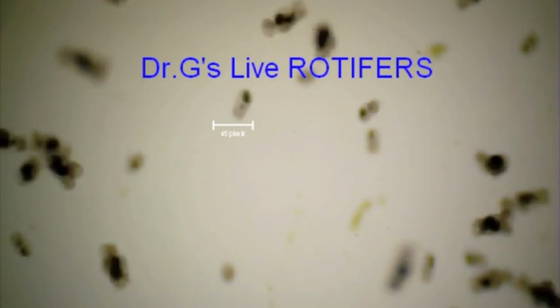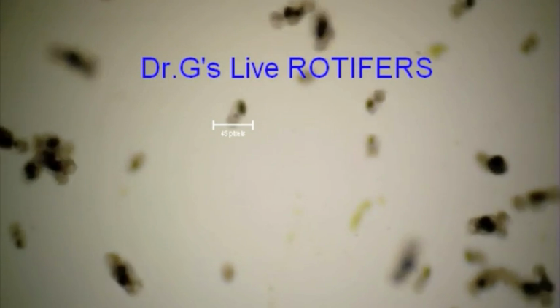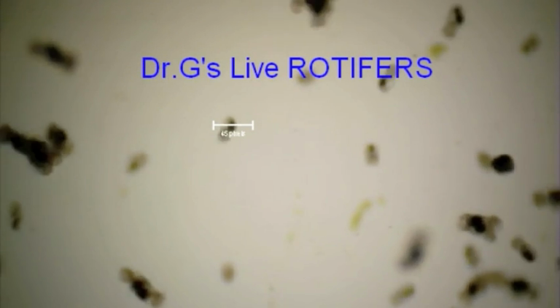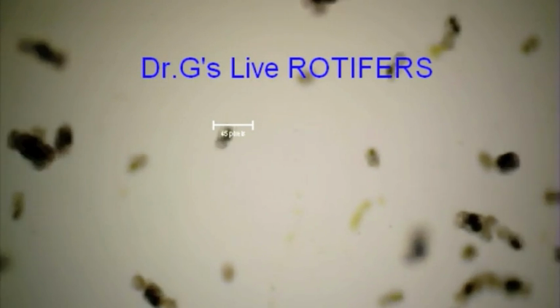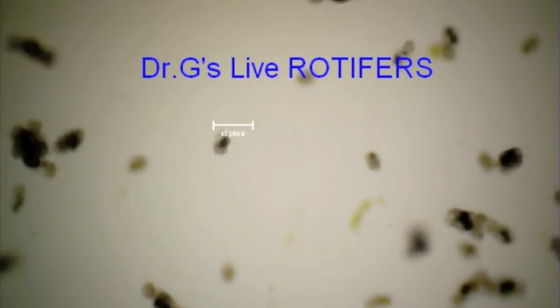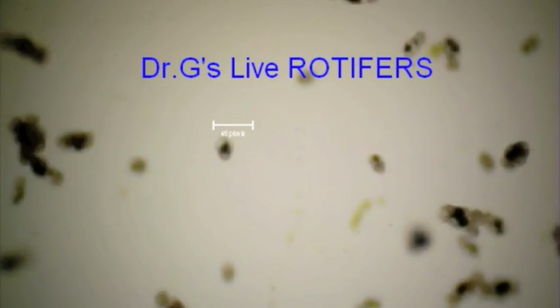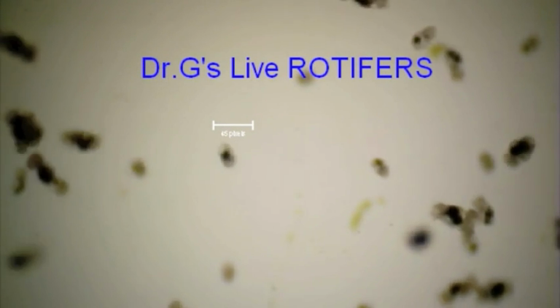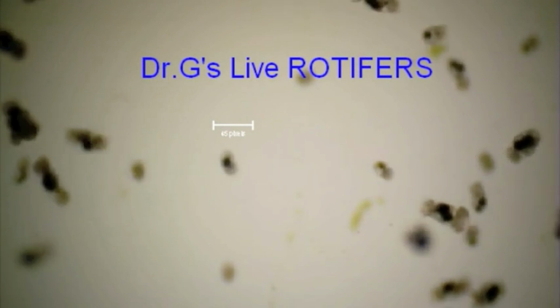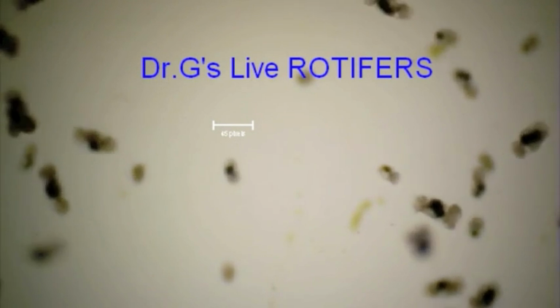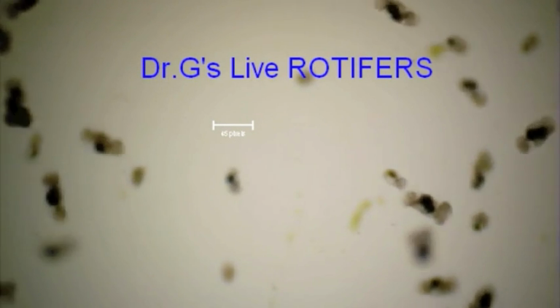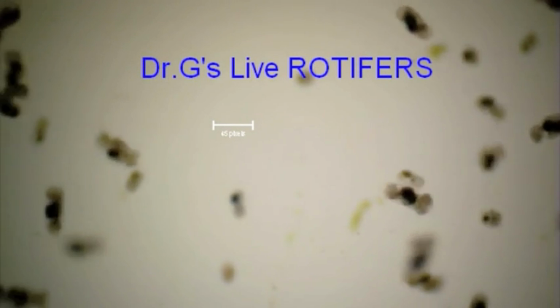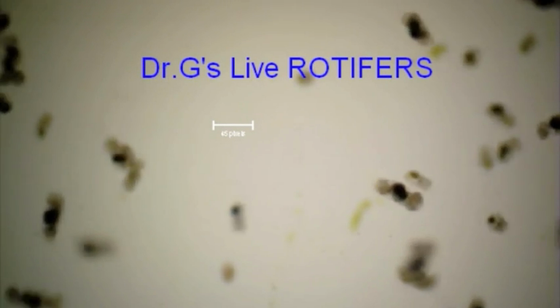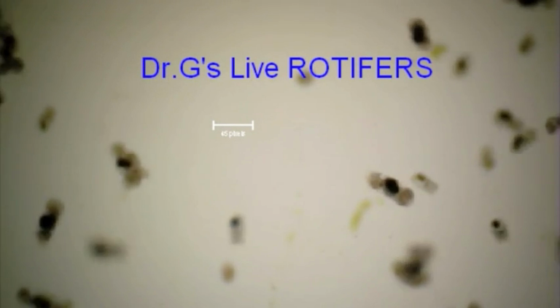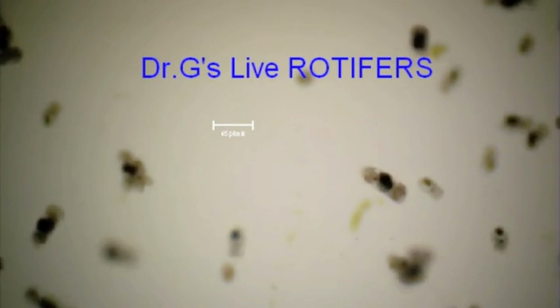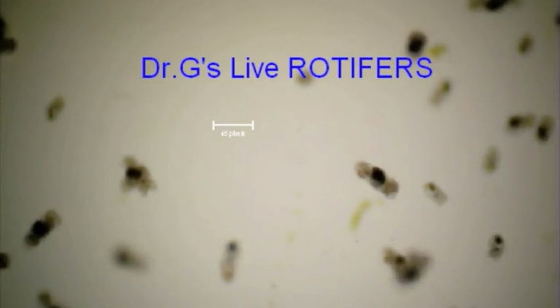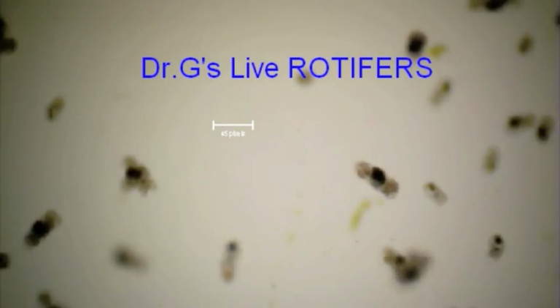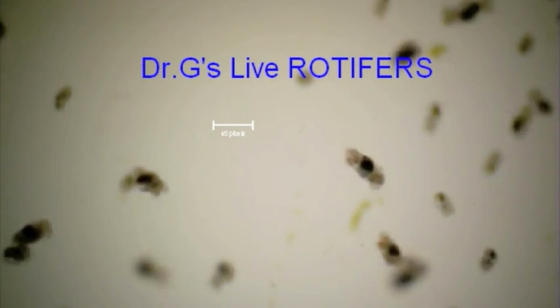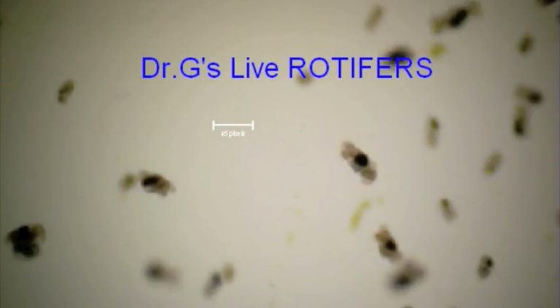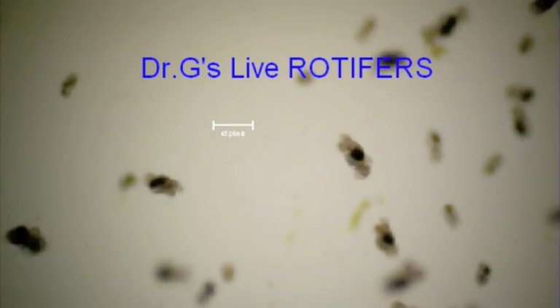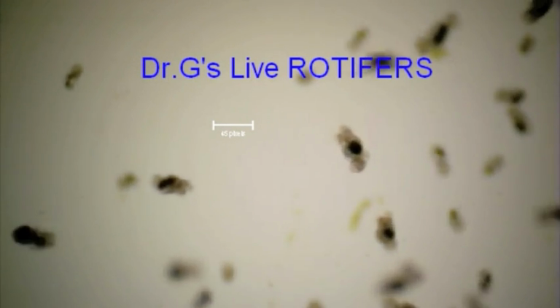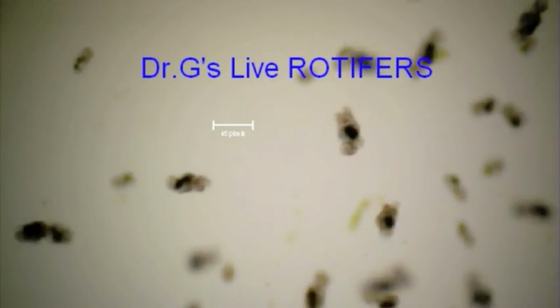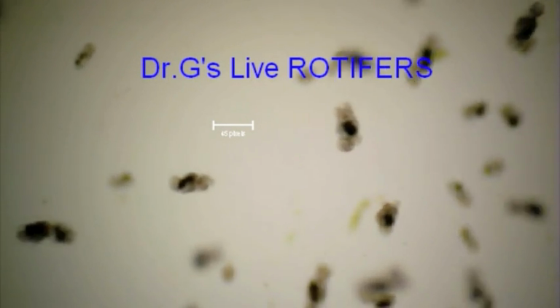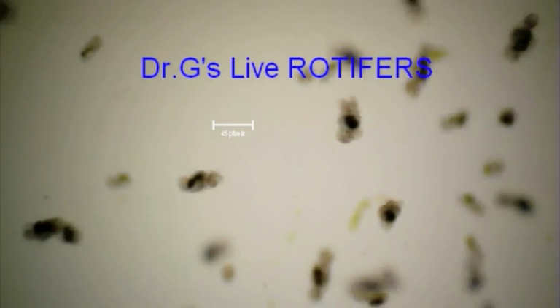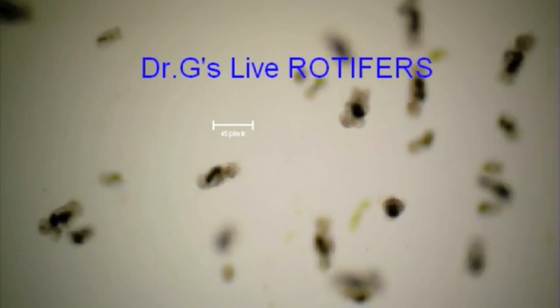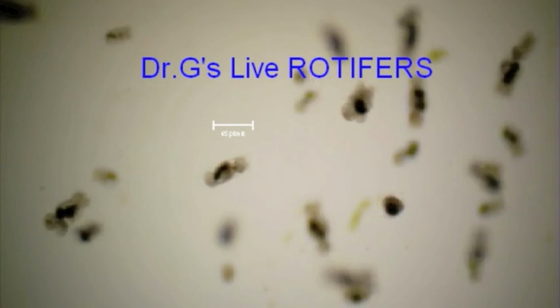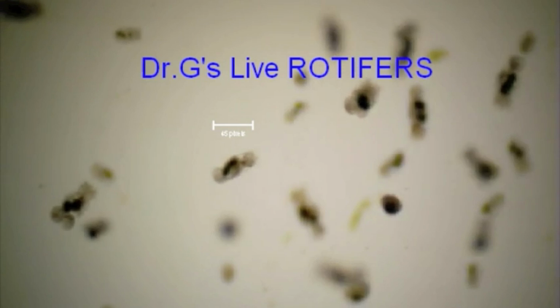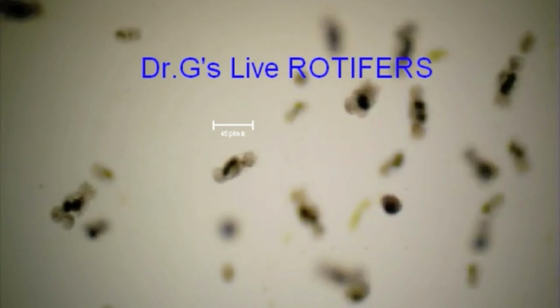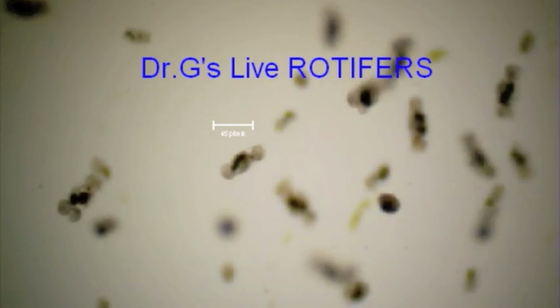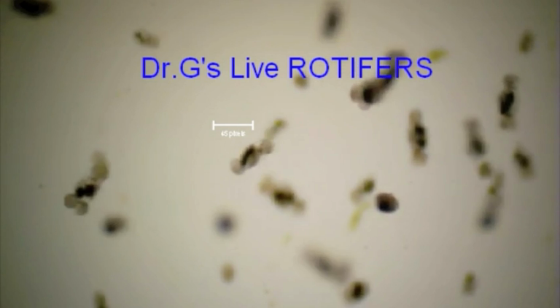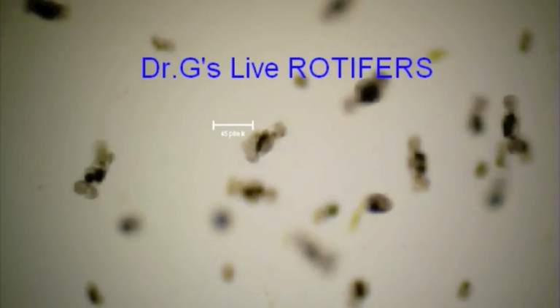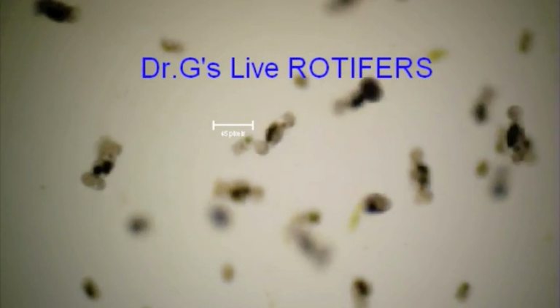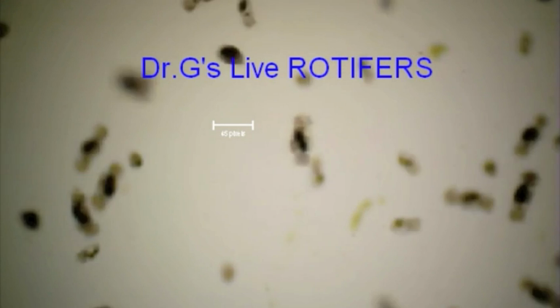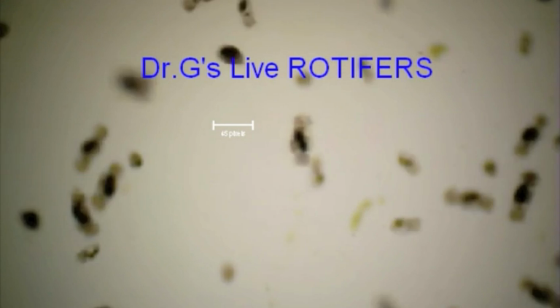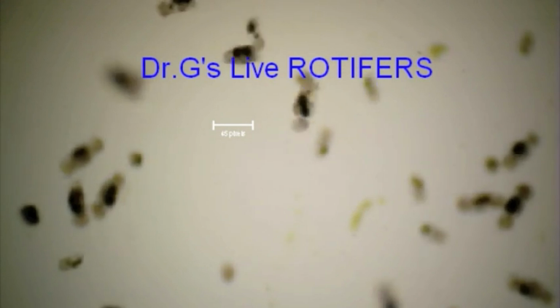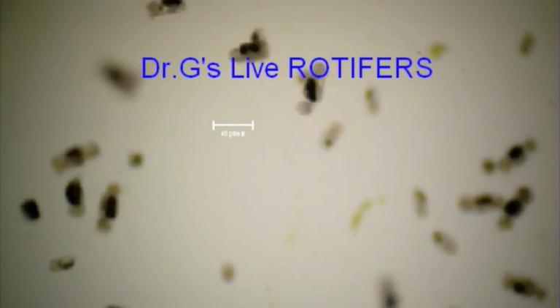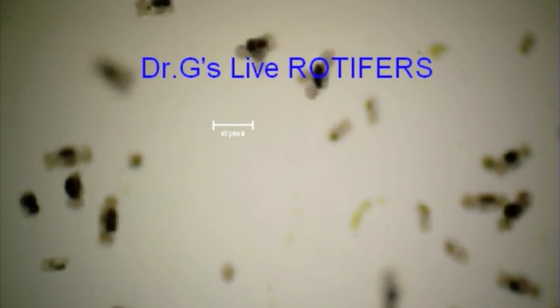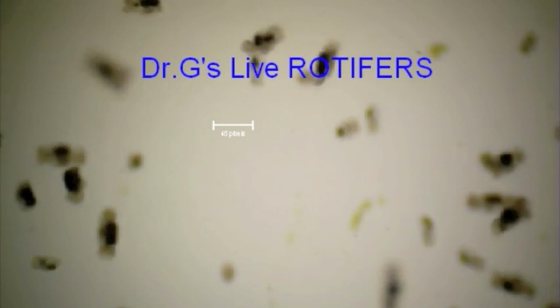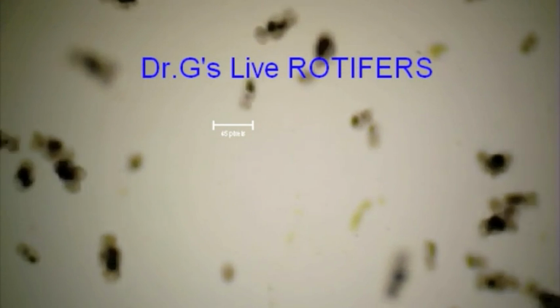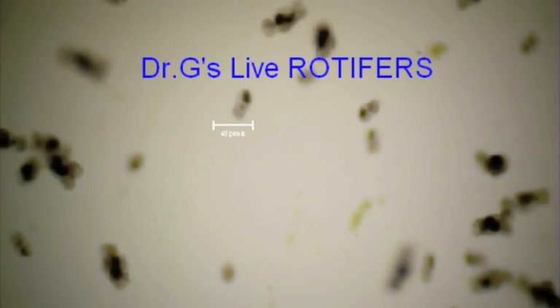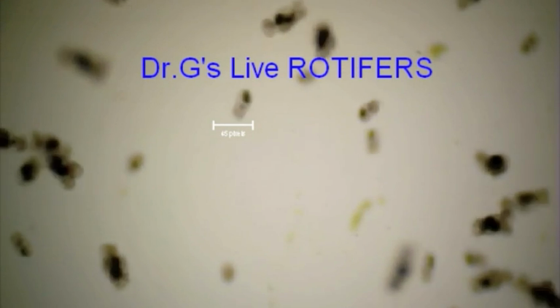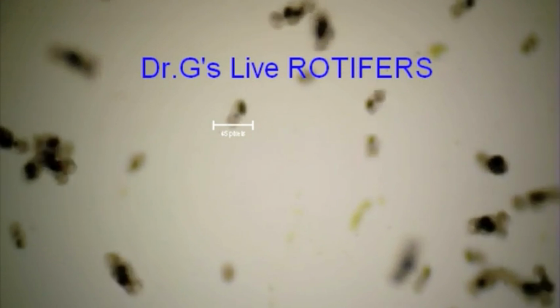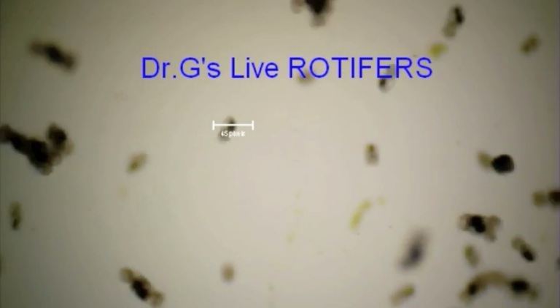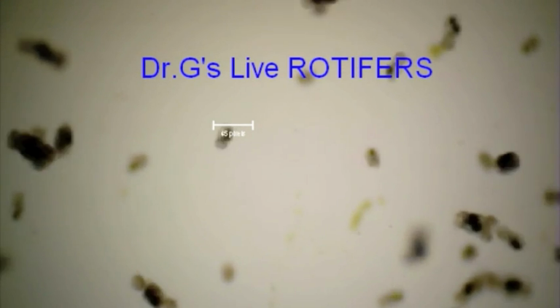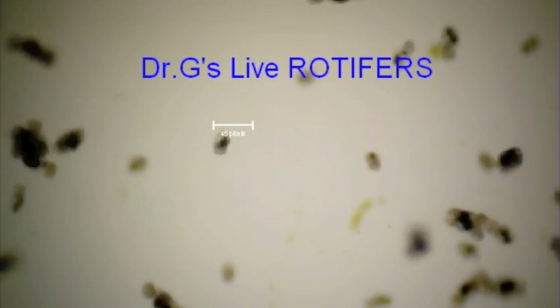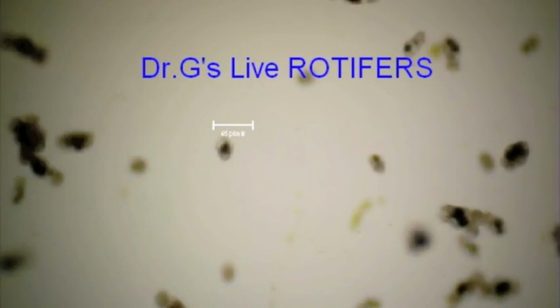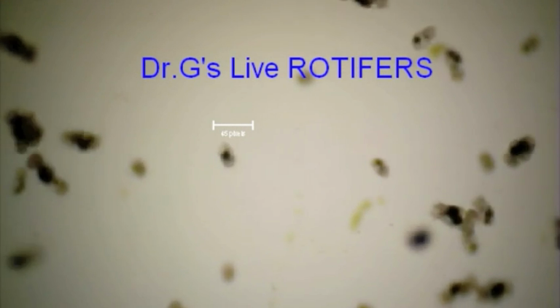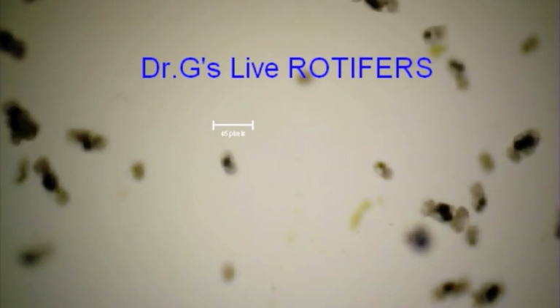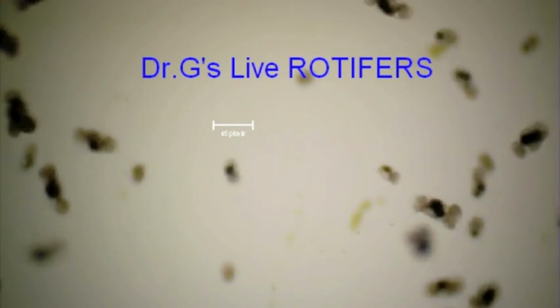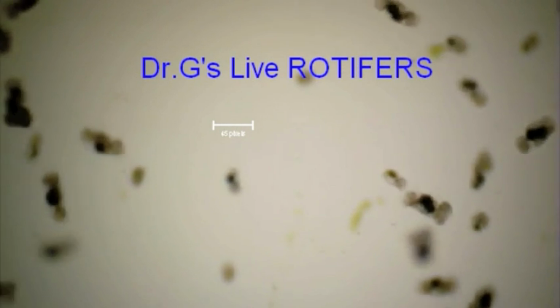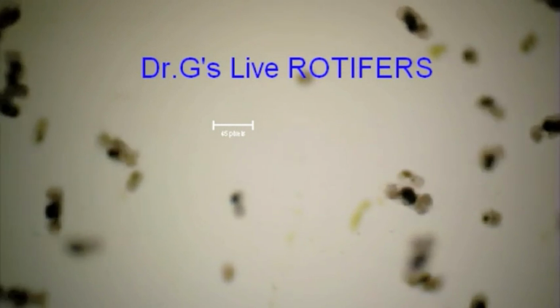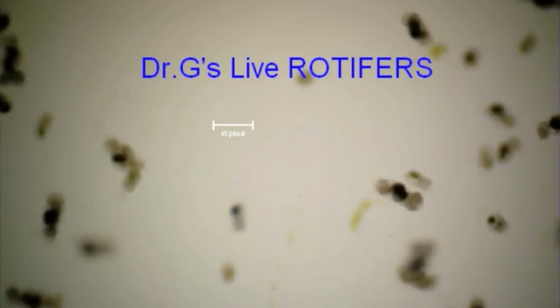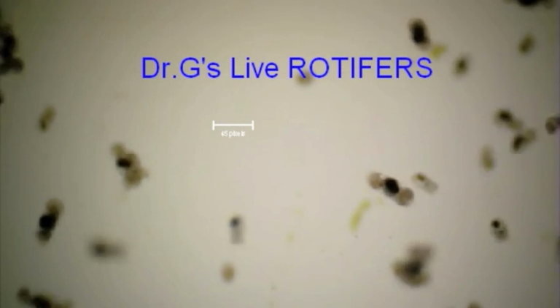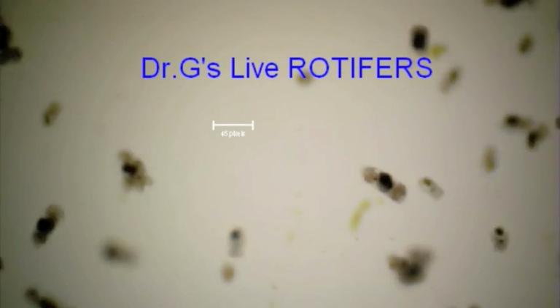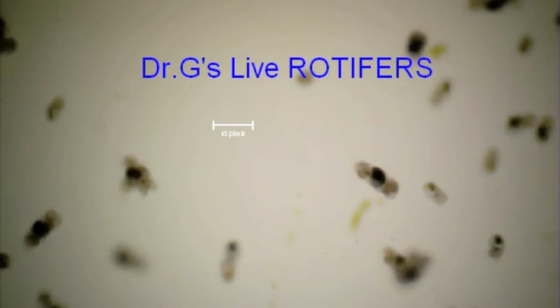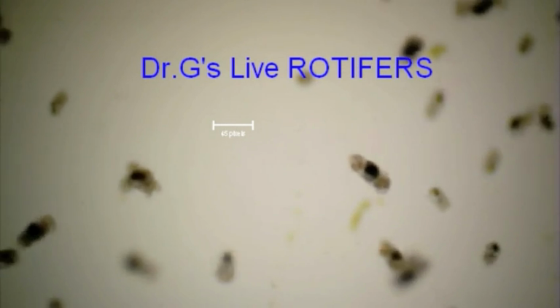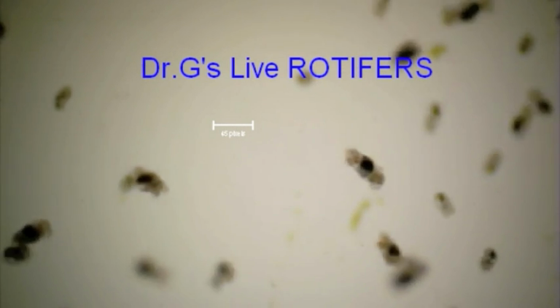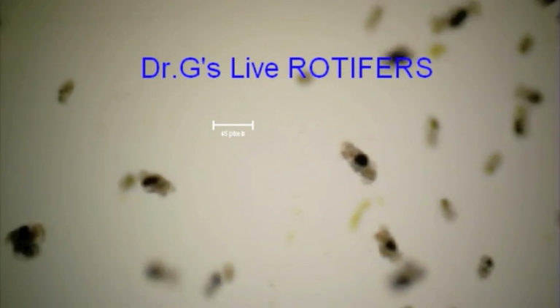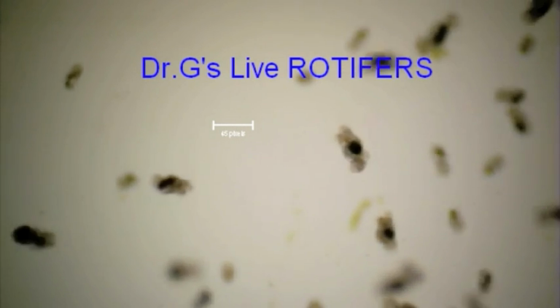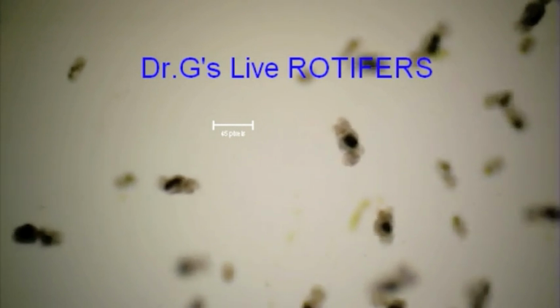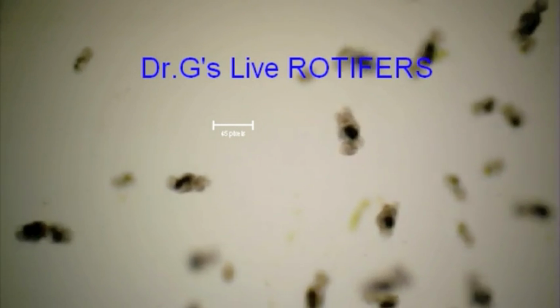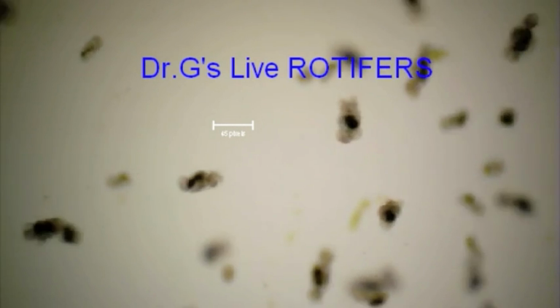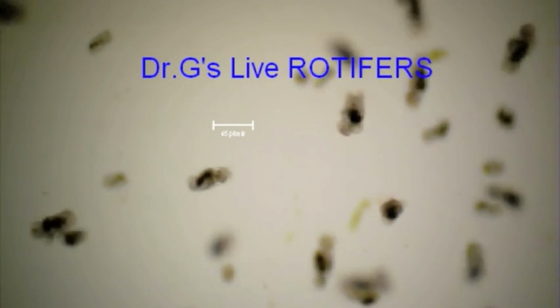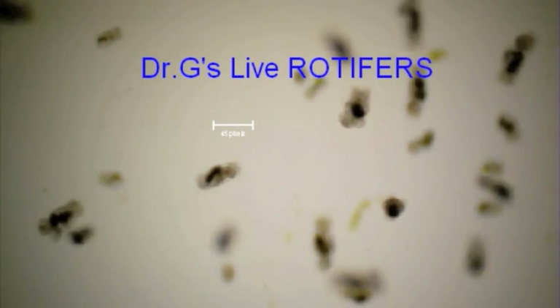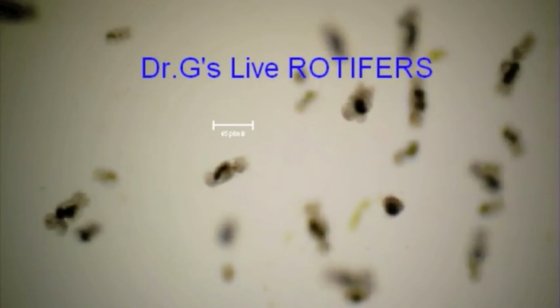These organisms are an excellent food source for small fish, seahorses, mandarins, and a must for baby fish.